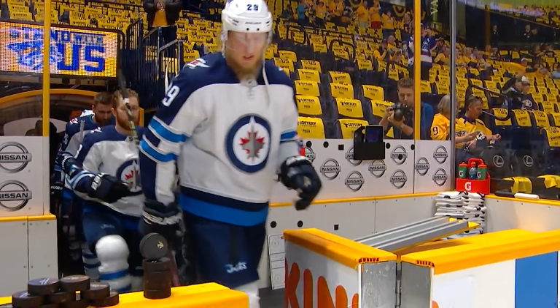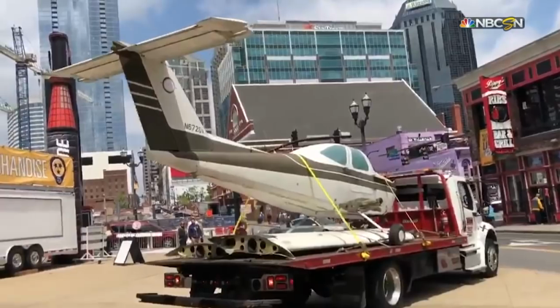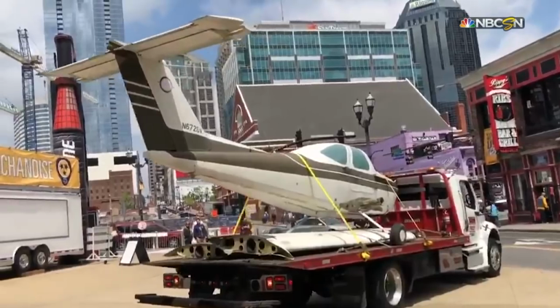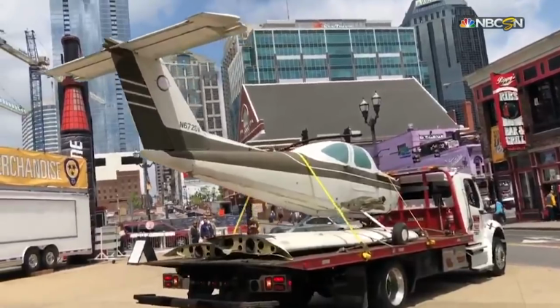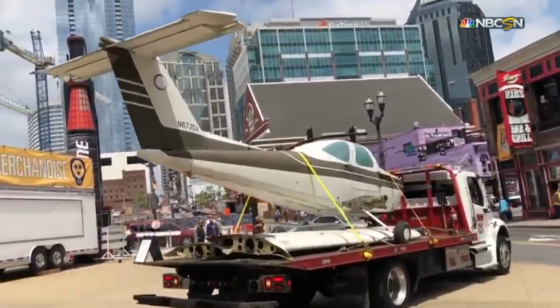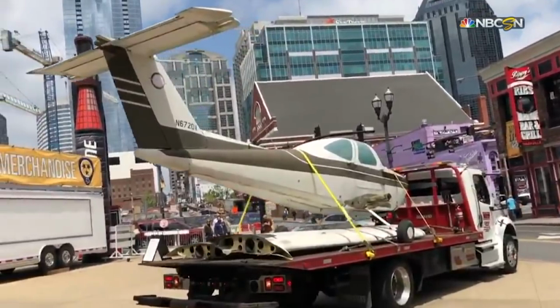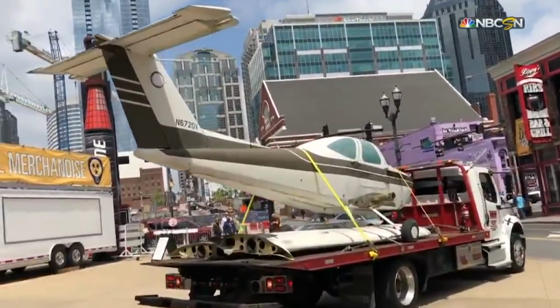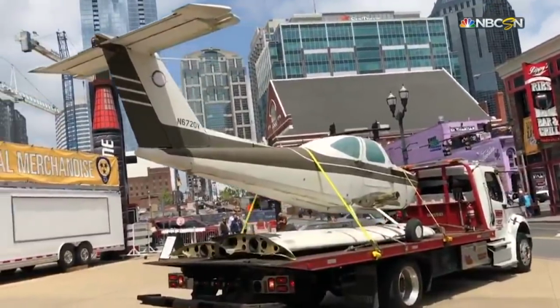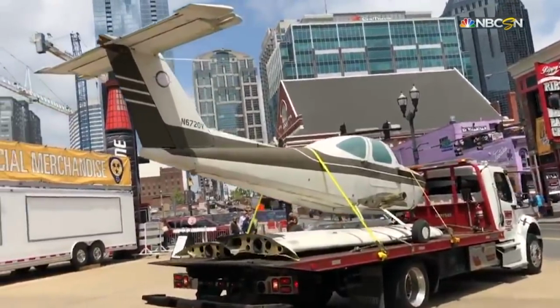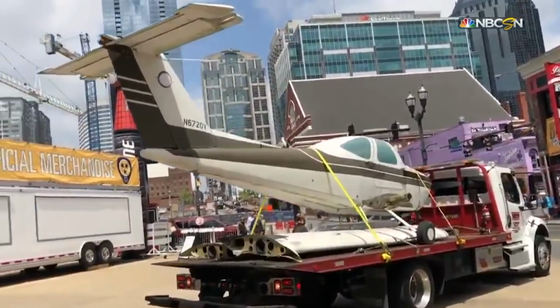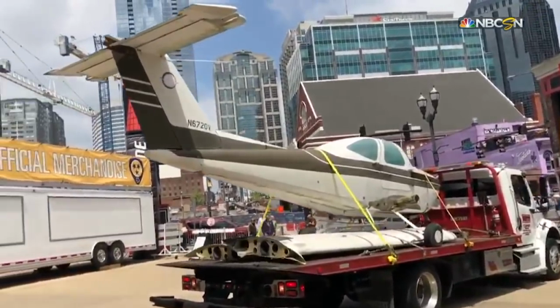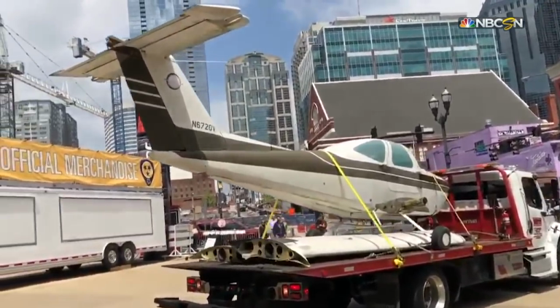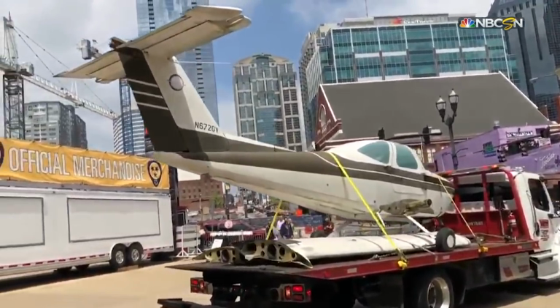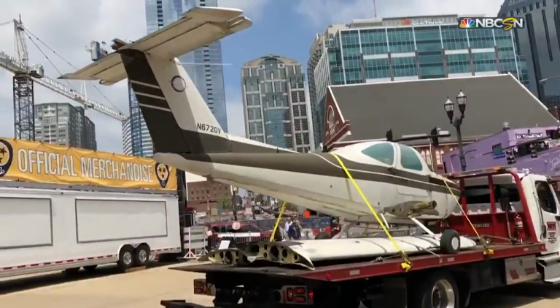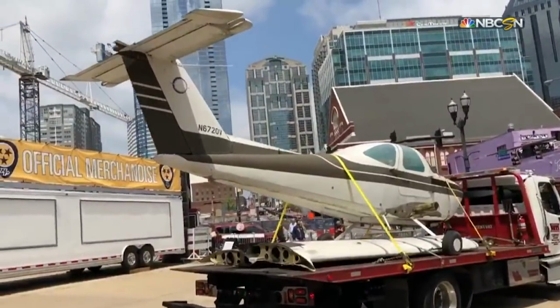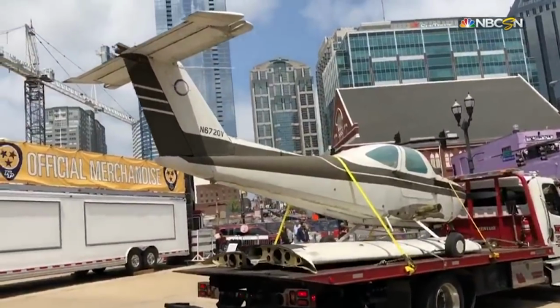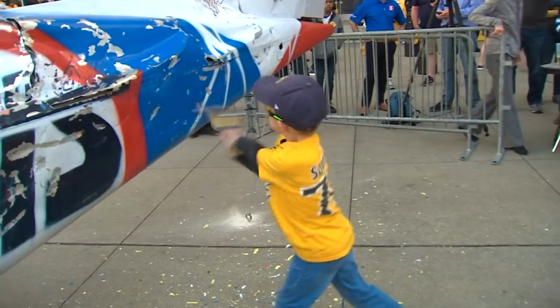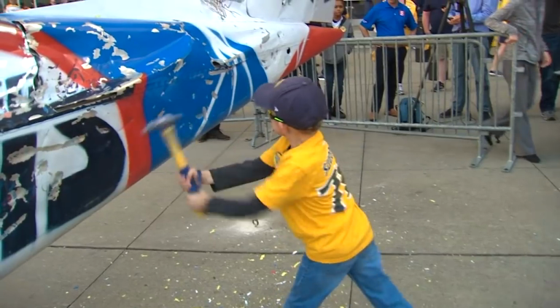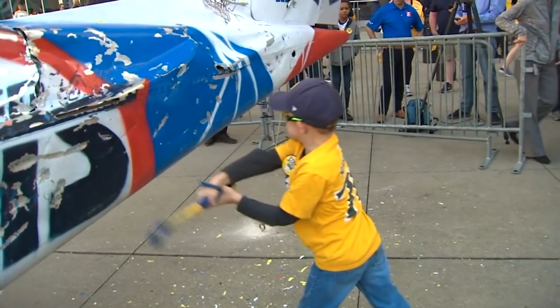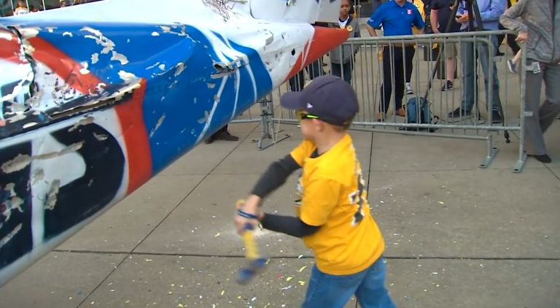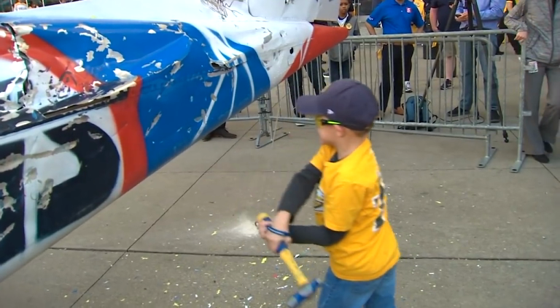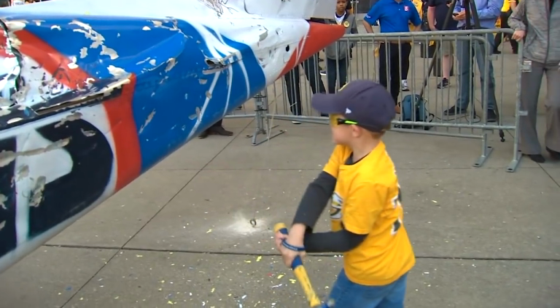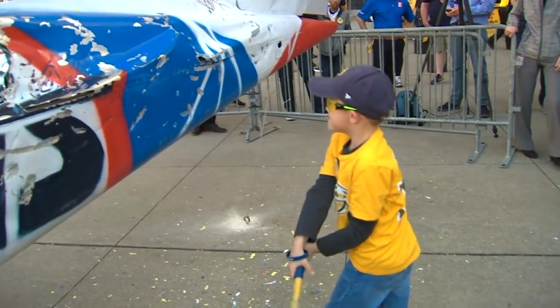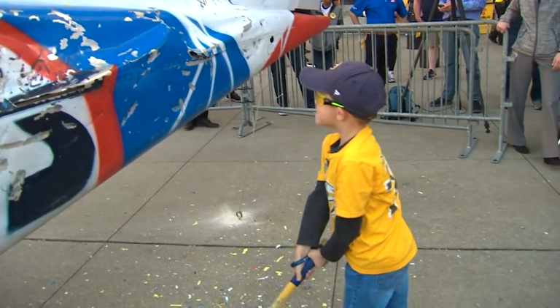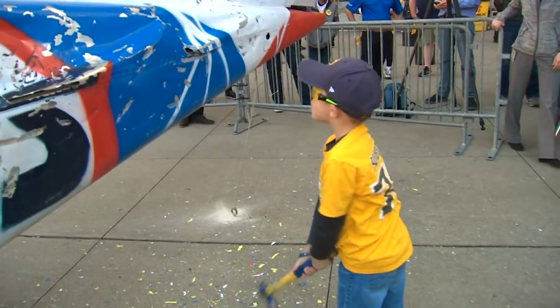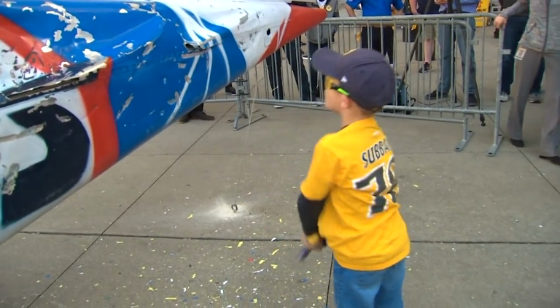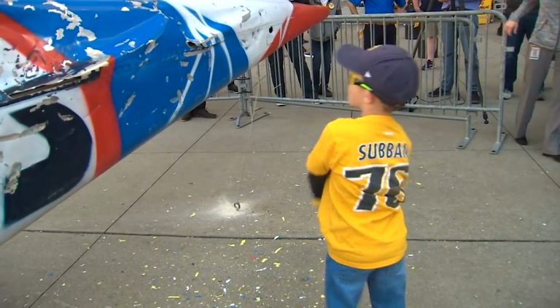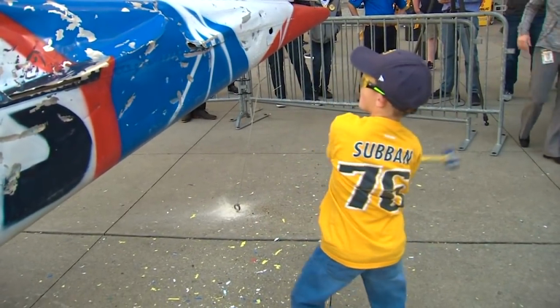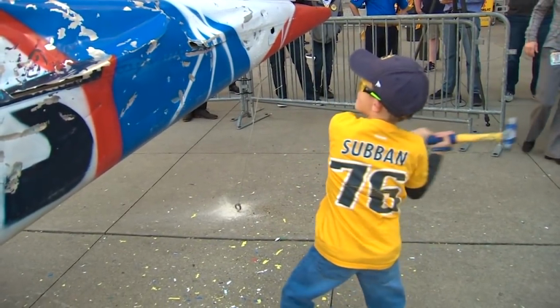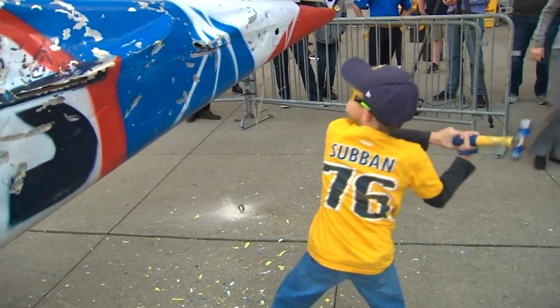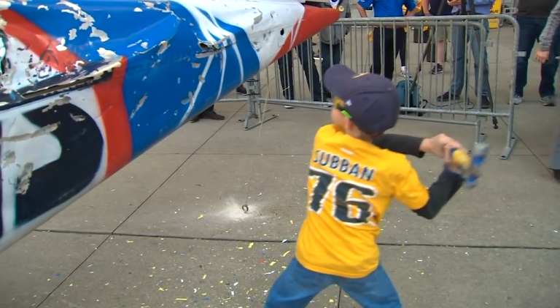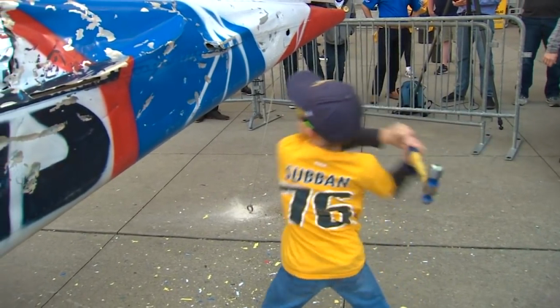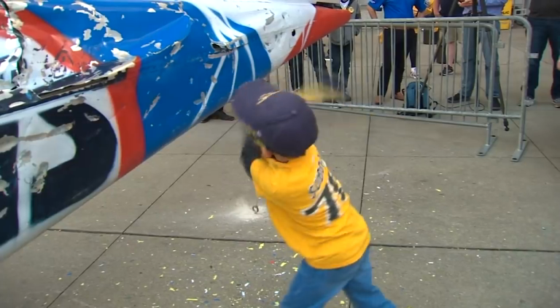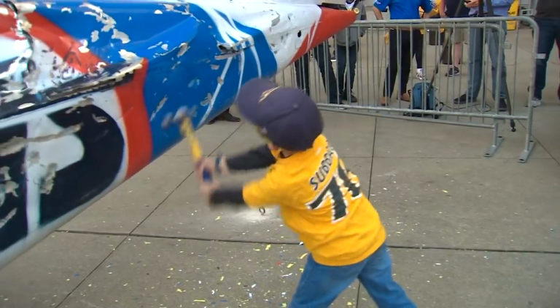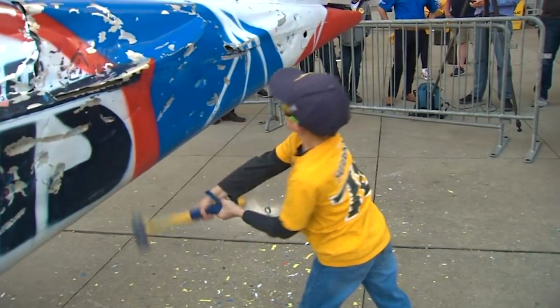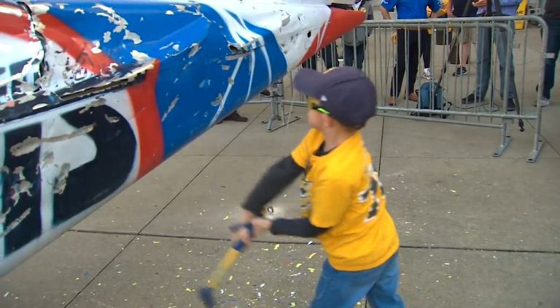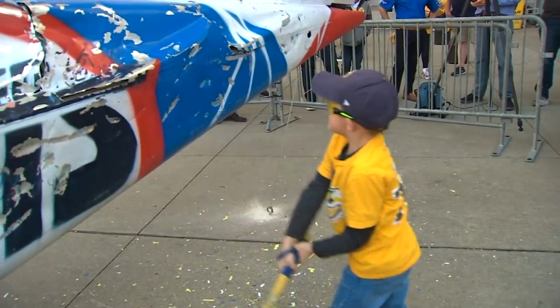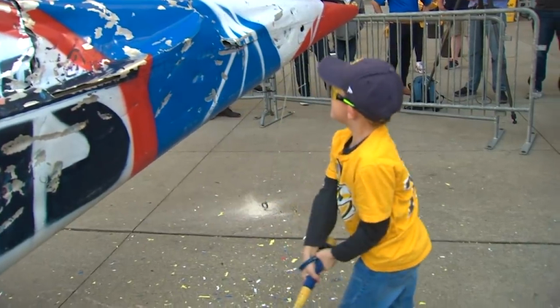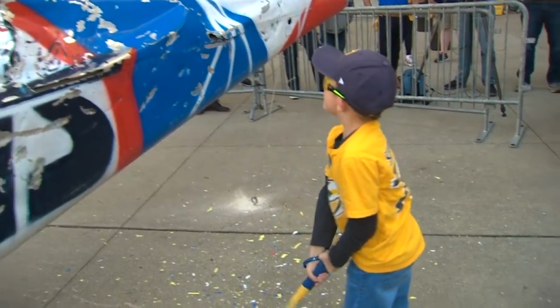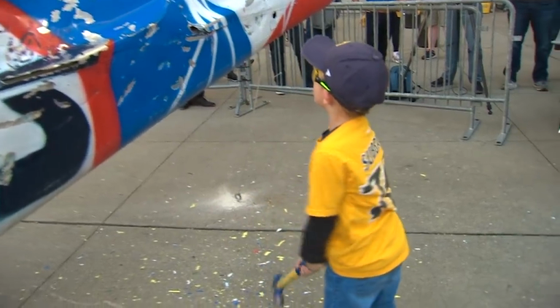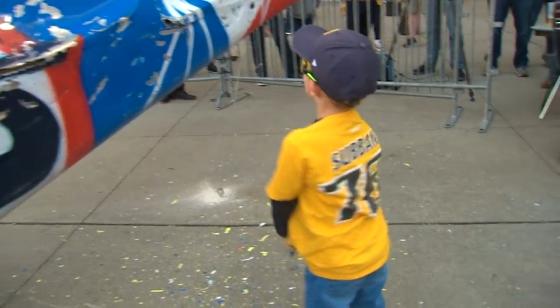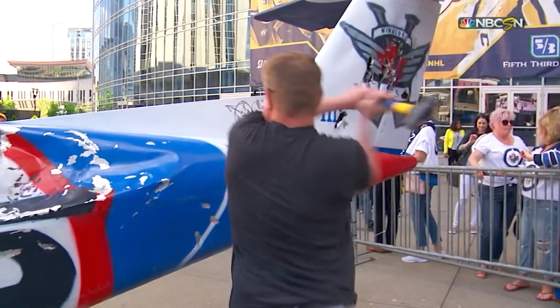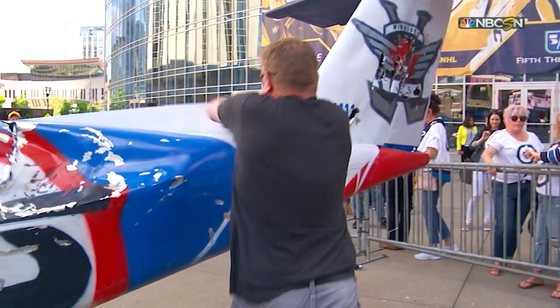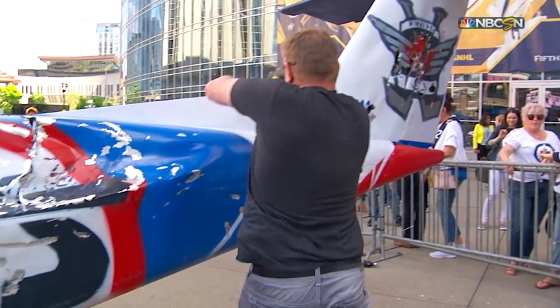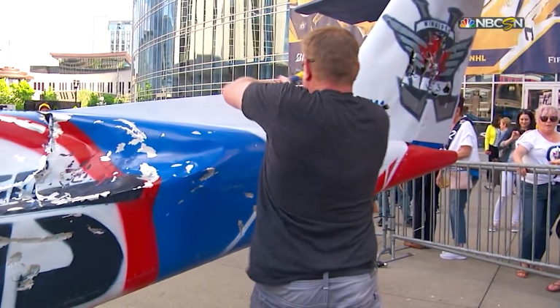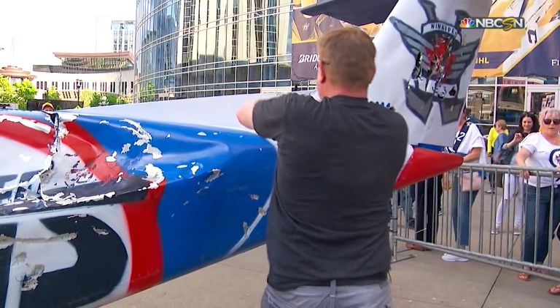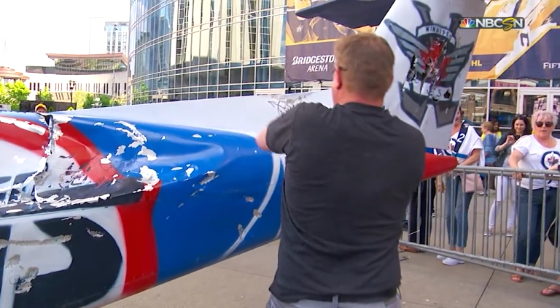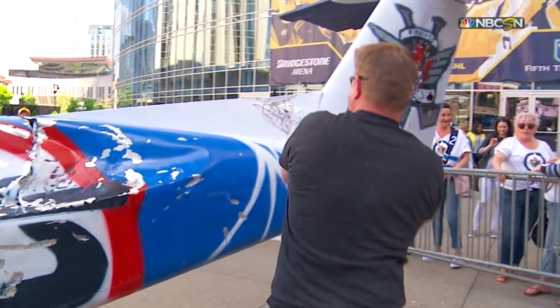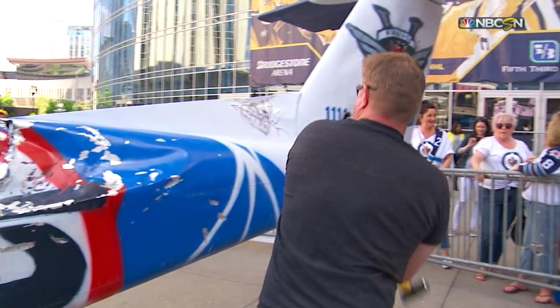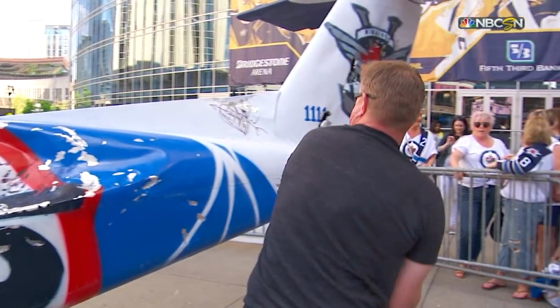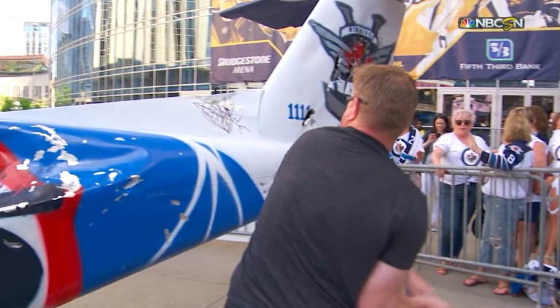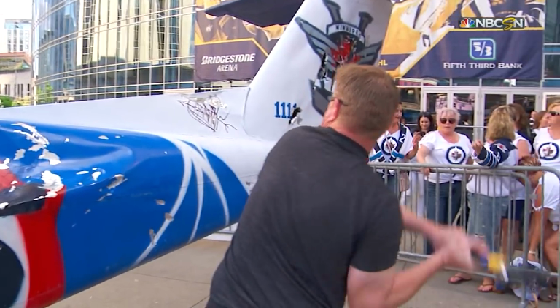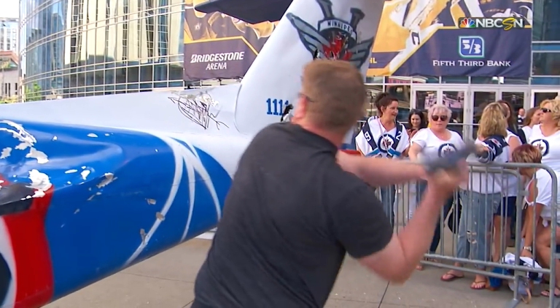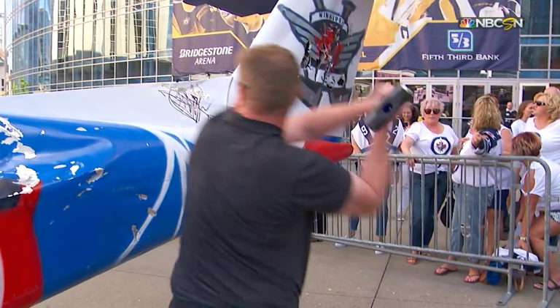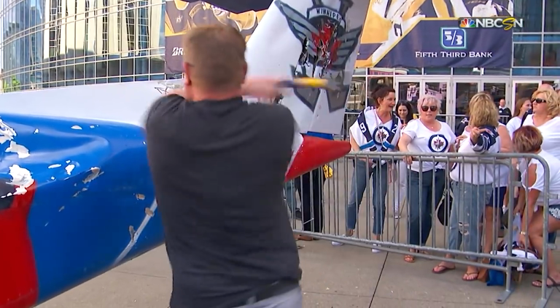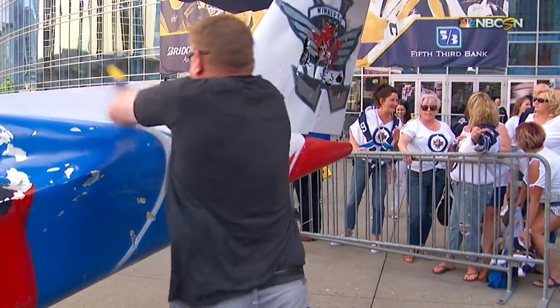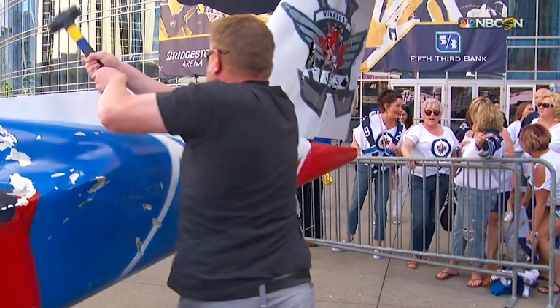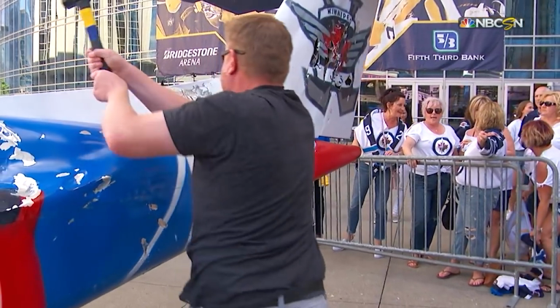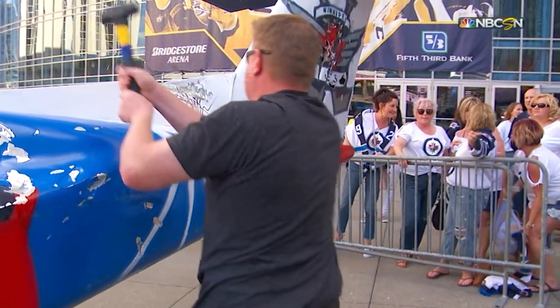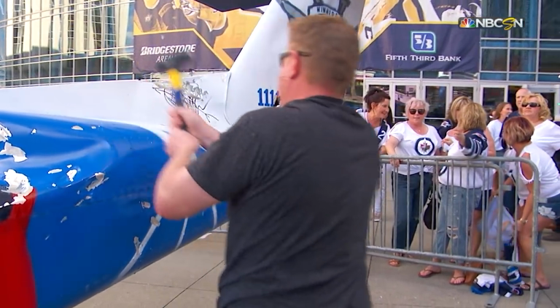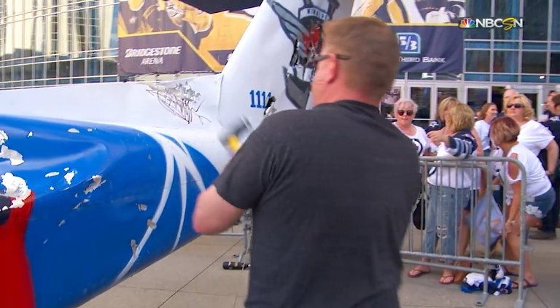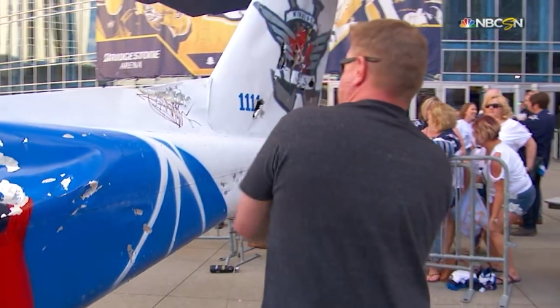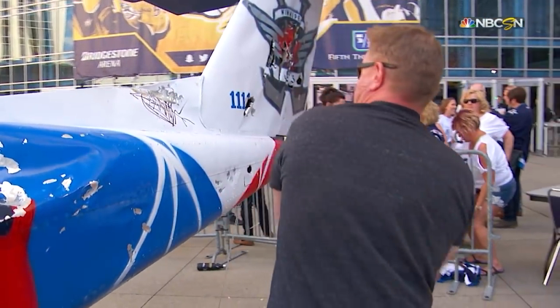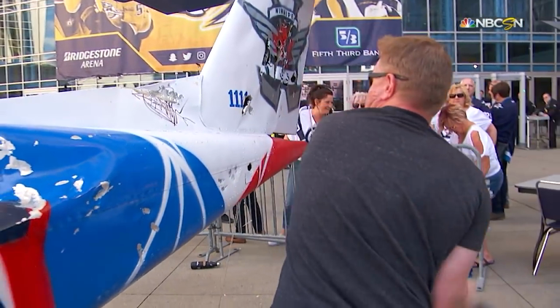This time they brought a plane in — it's a Jets plane, and they're trying to ground the Jet in round number two.